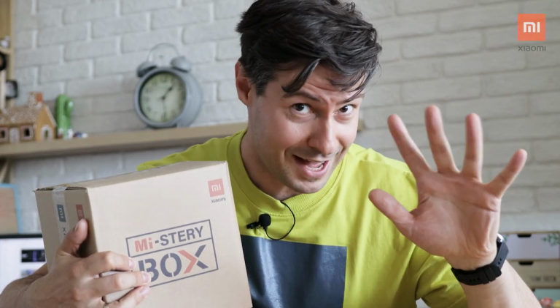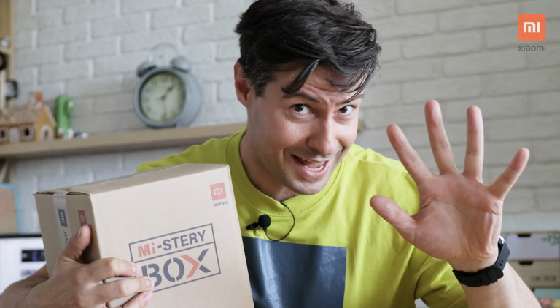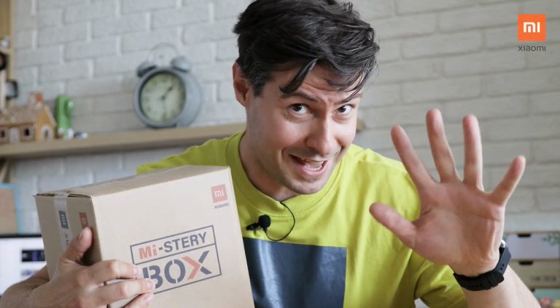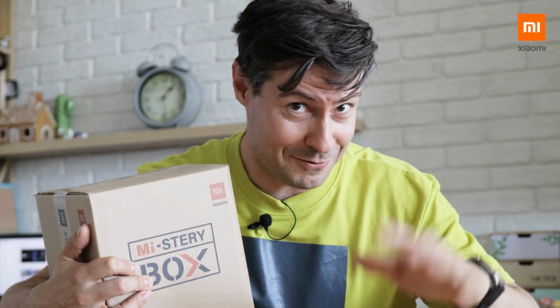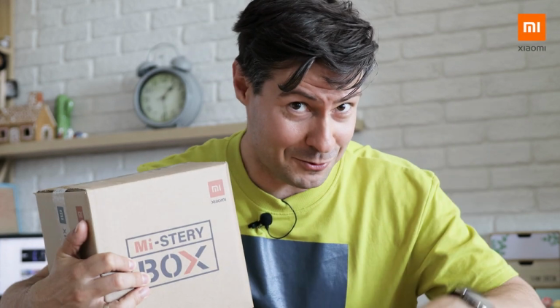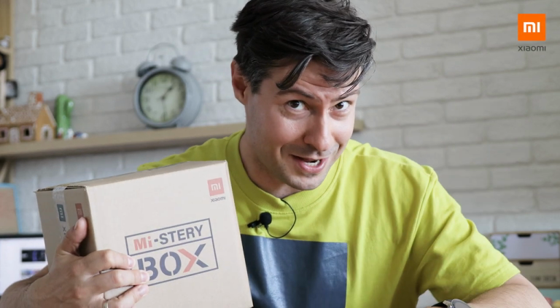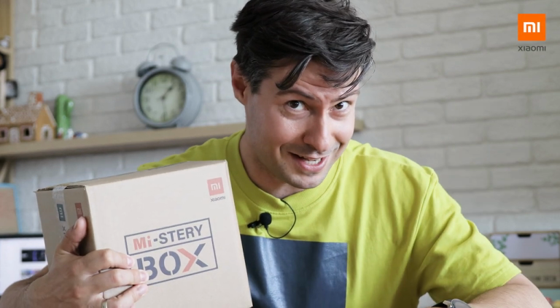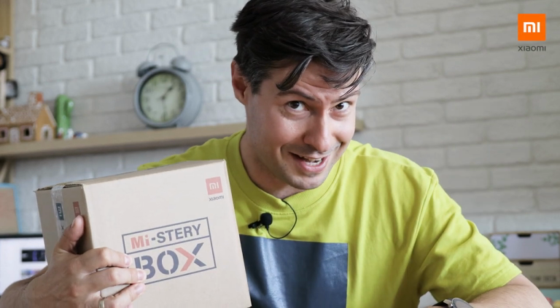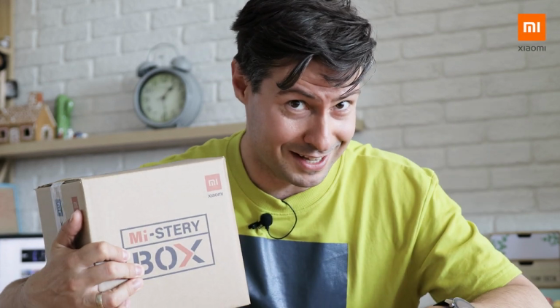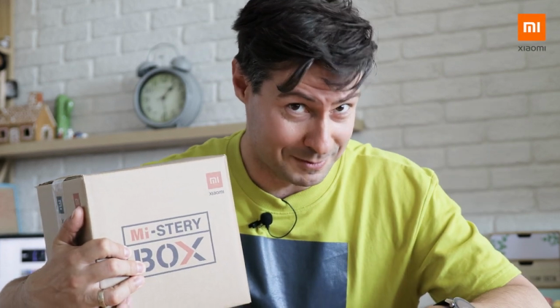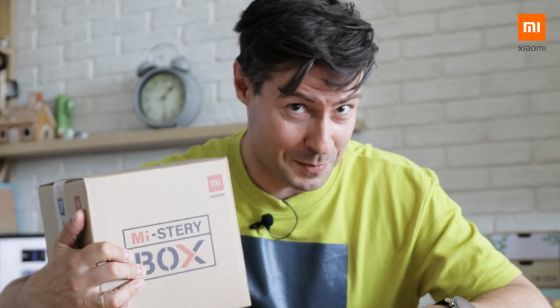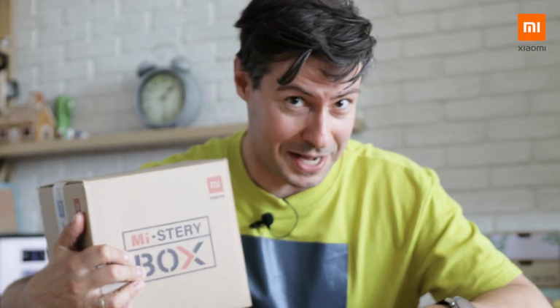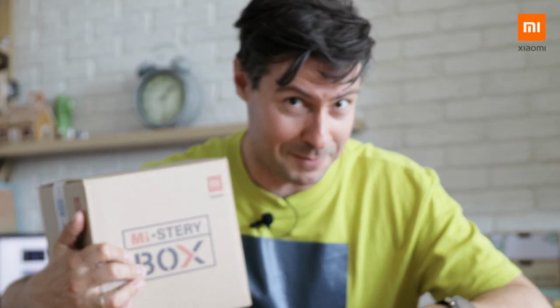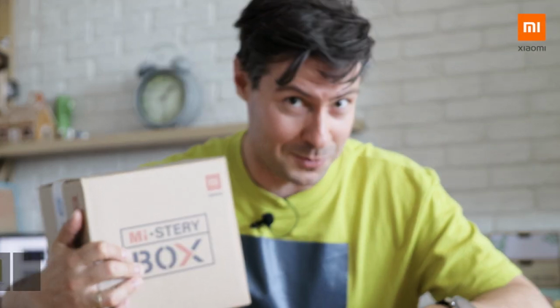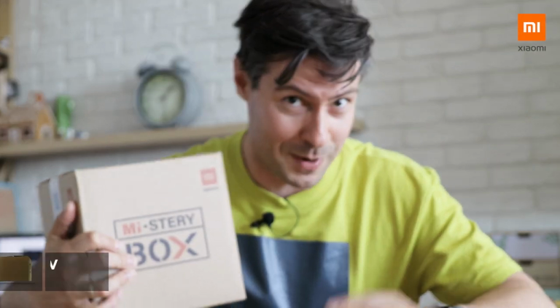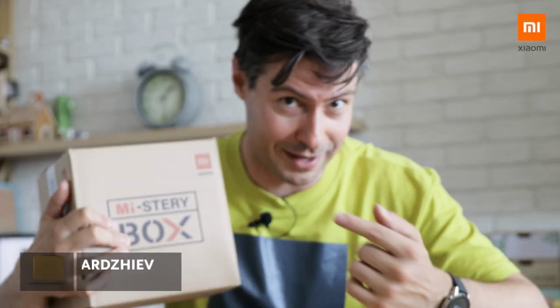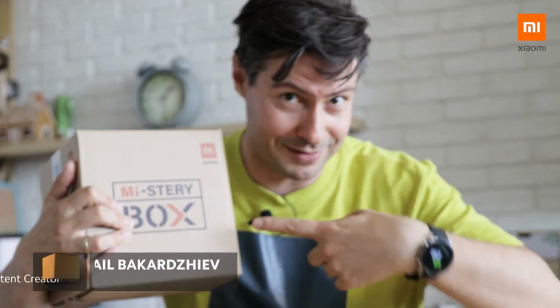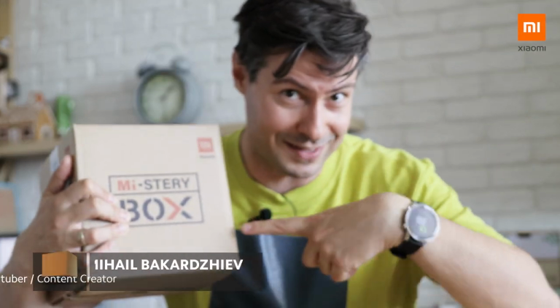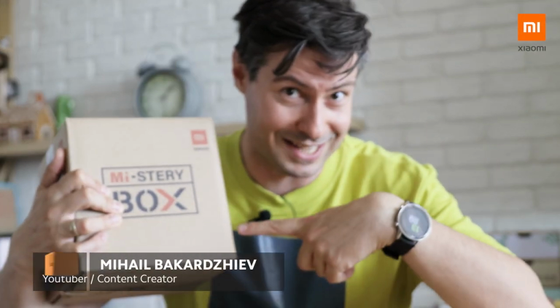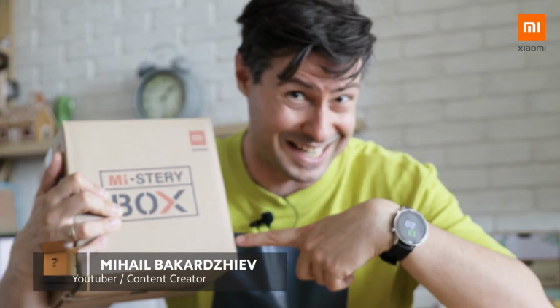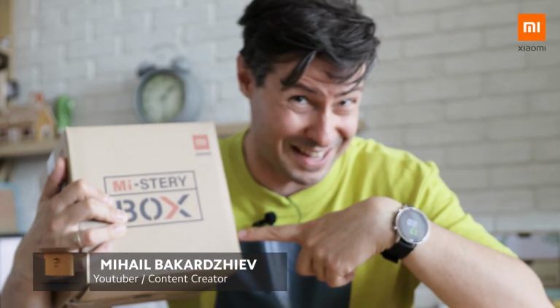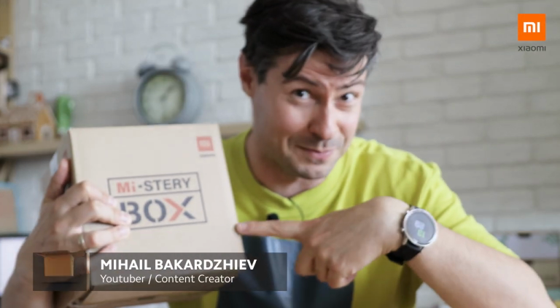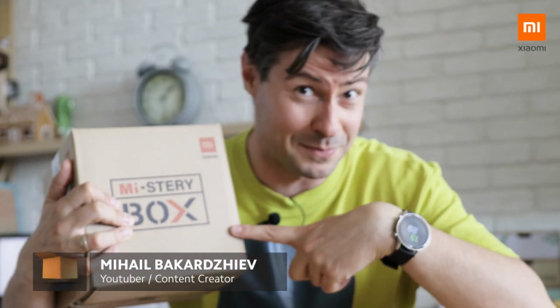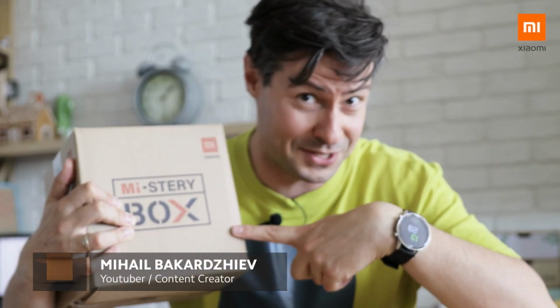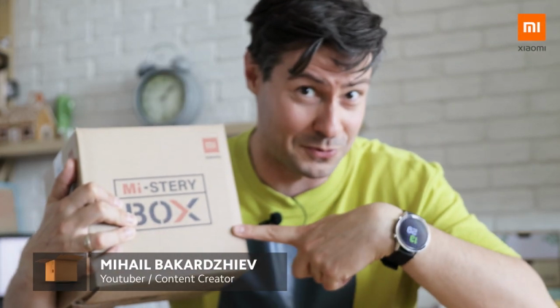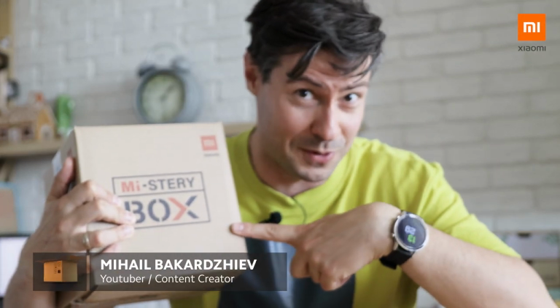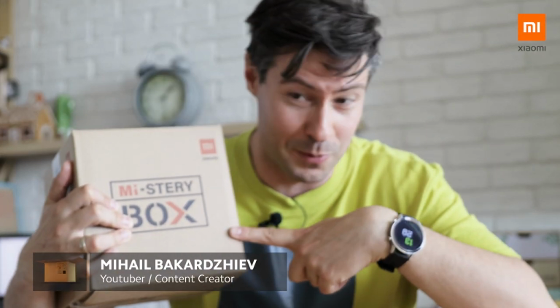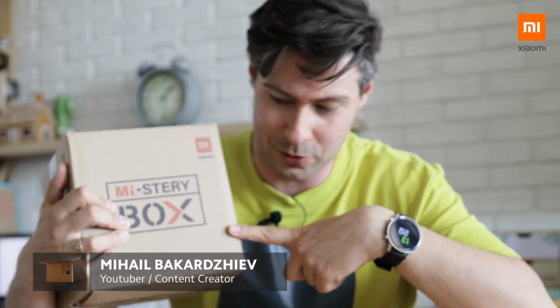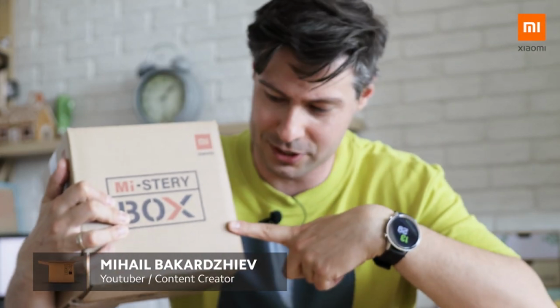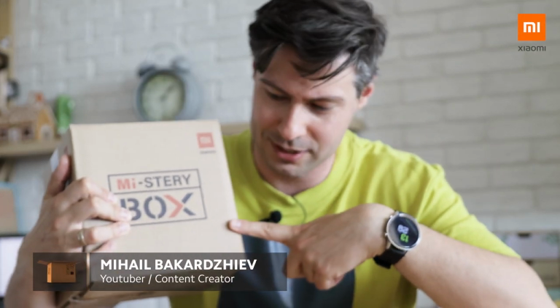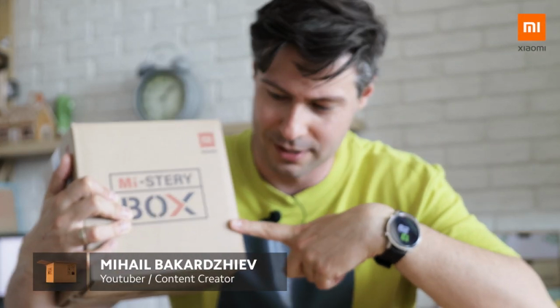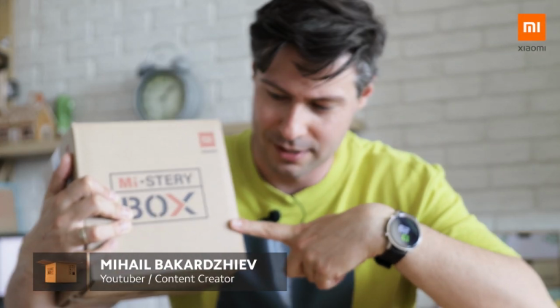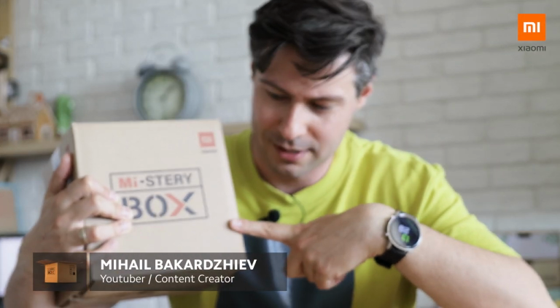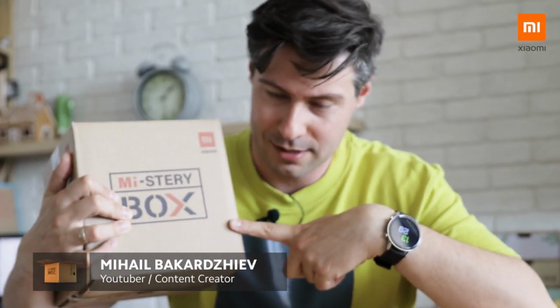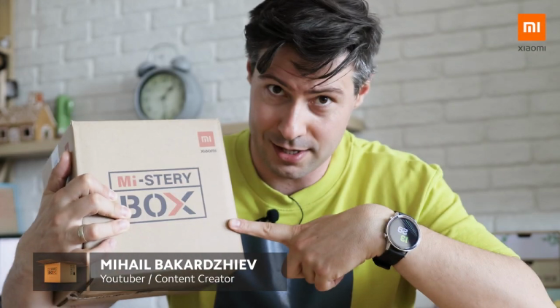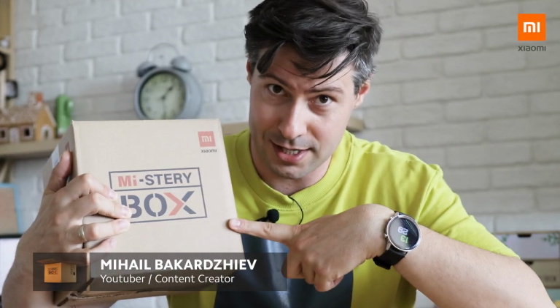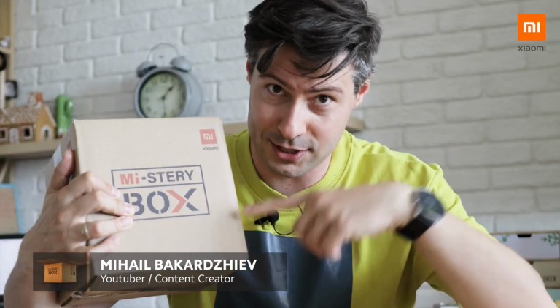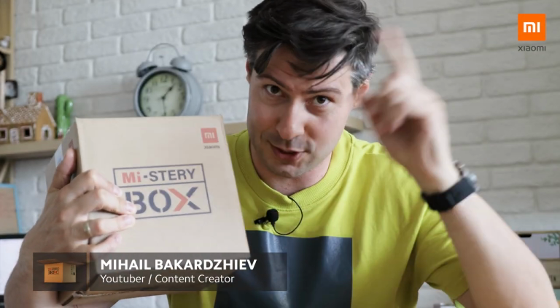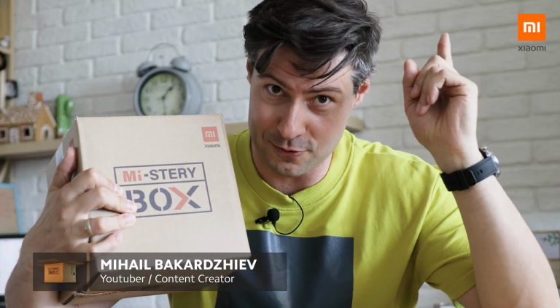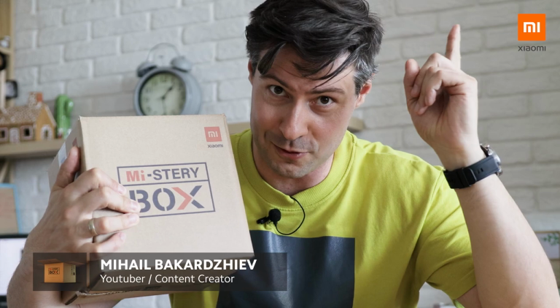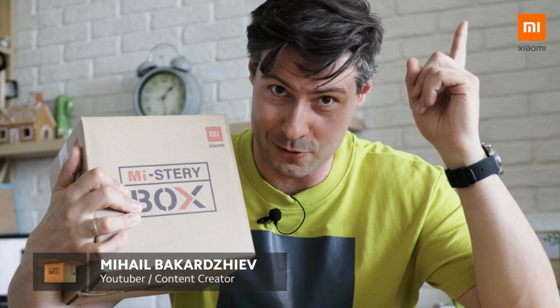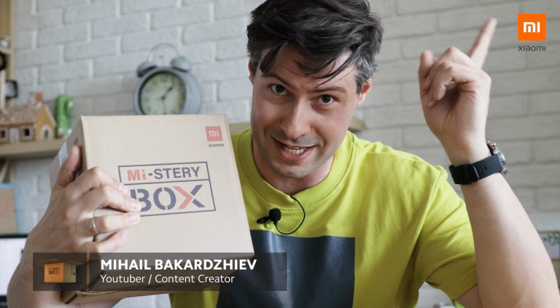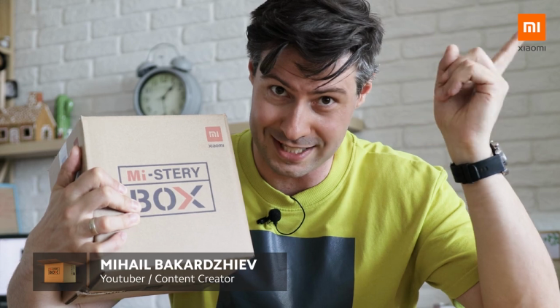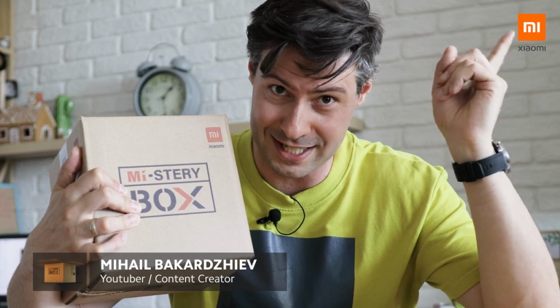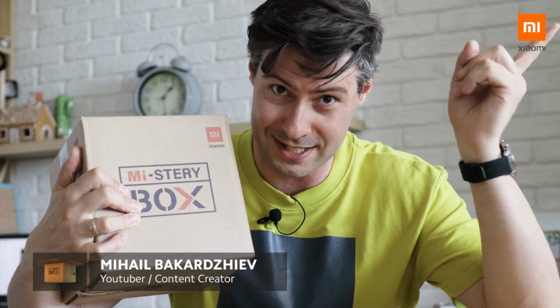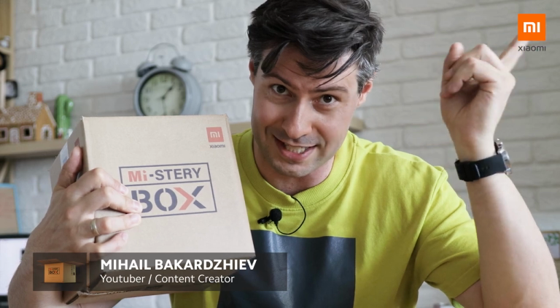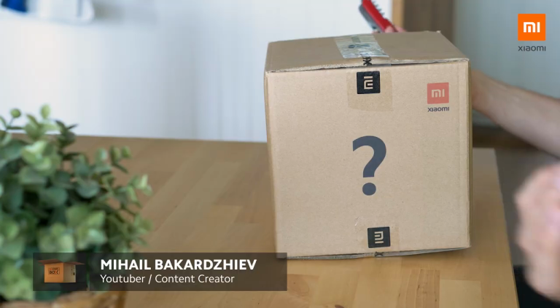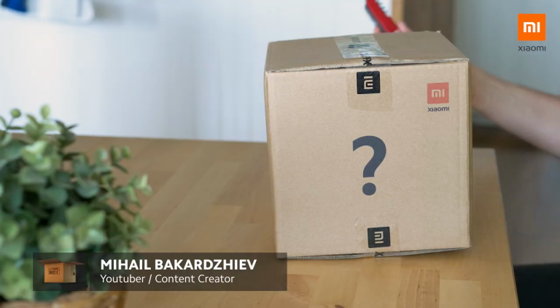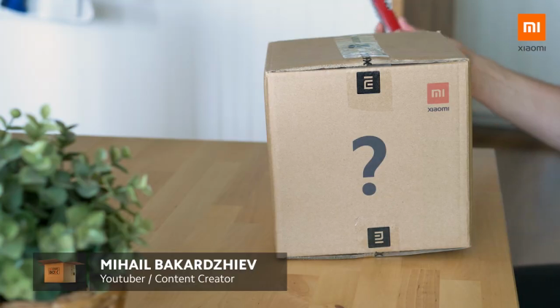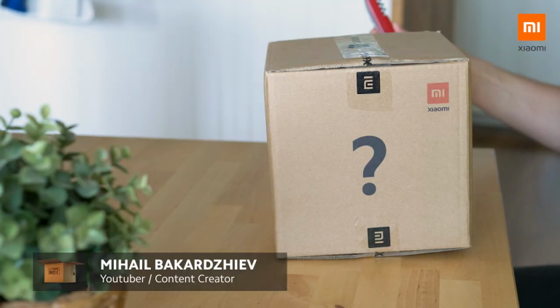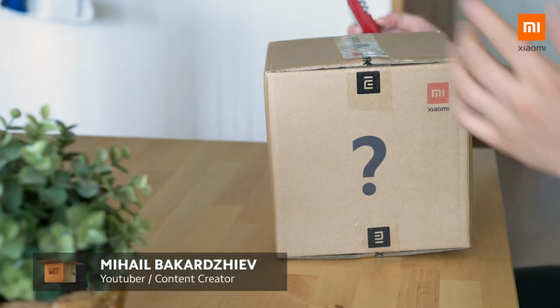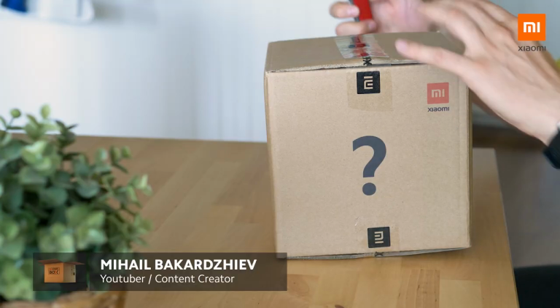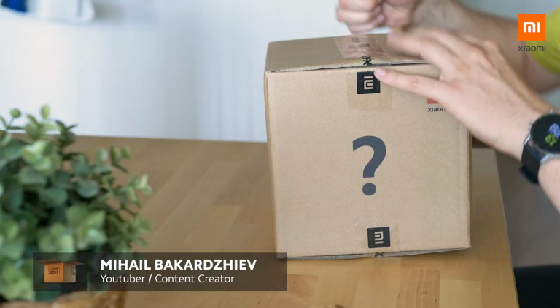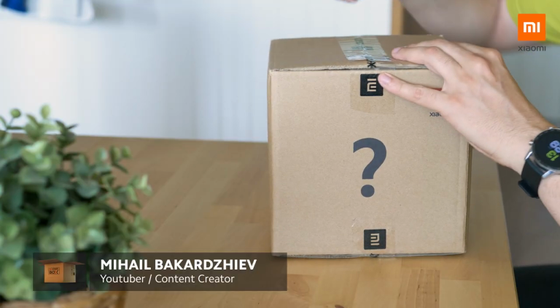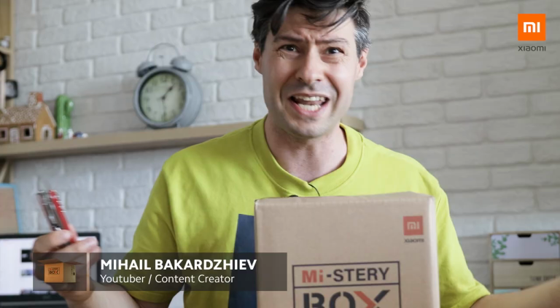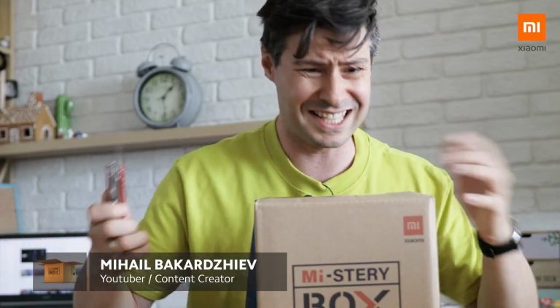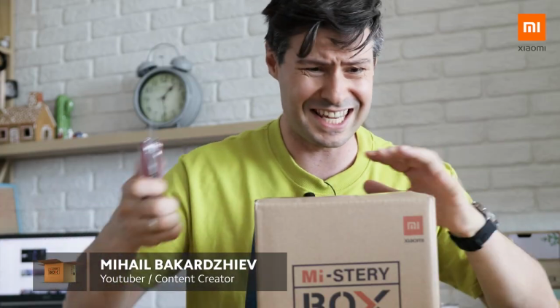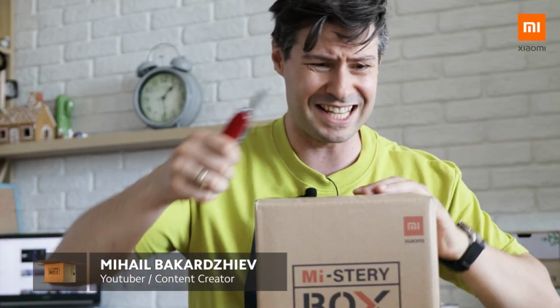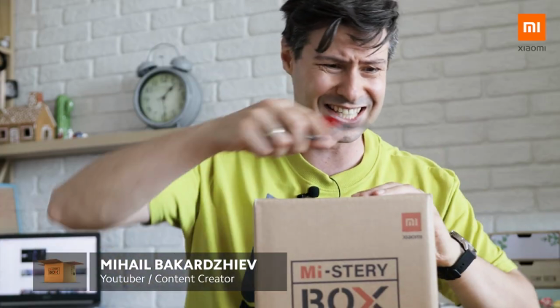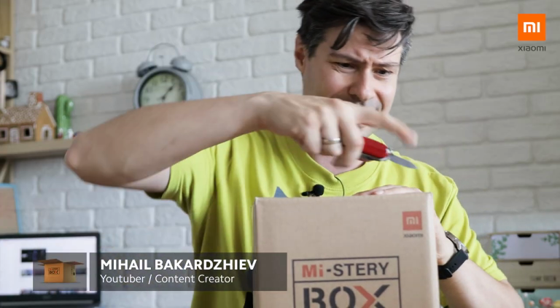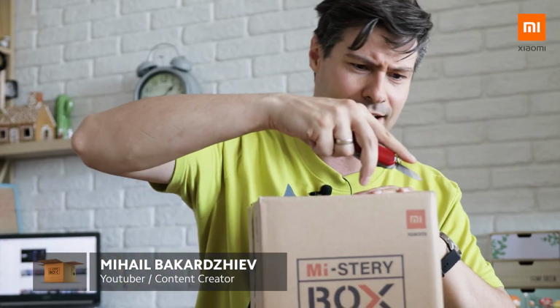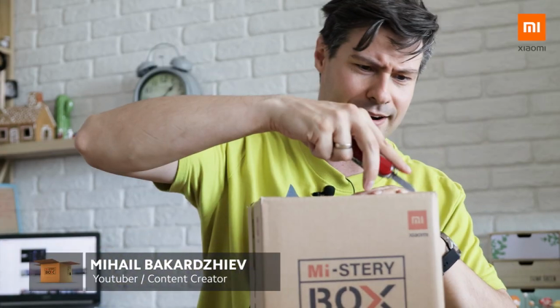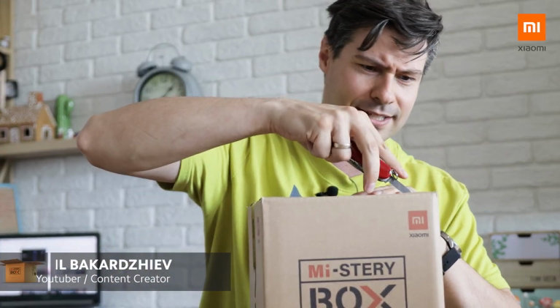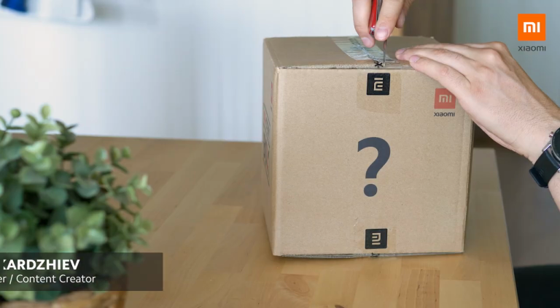Hi everyone, my name is Michael and that's another mystery box. You've already seen the title, so let's get started.